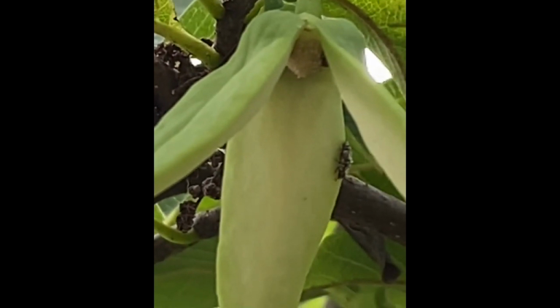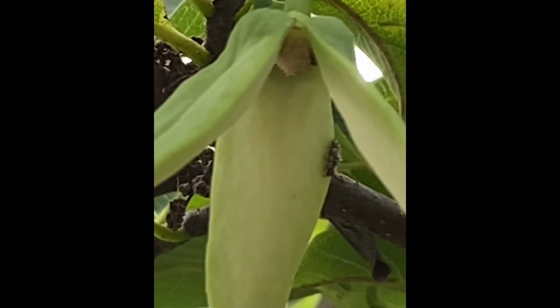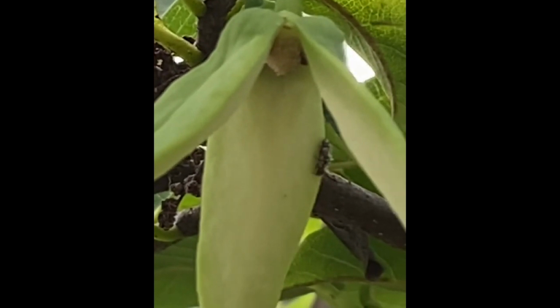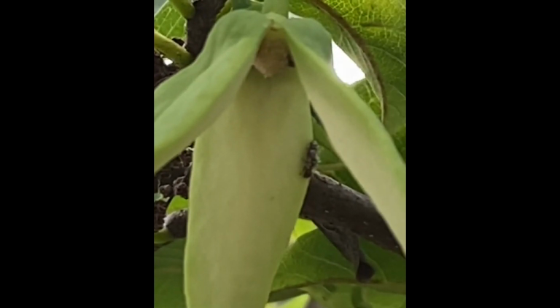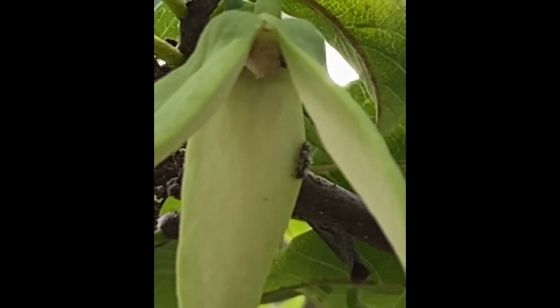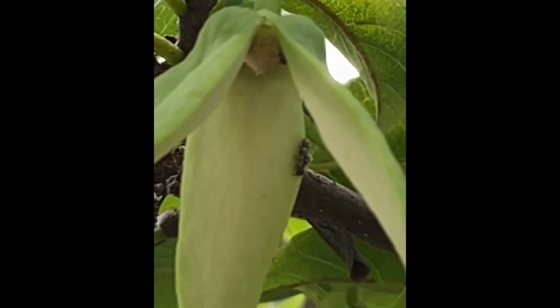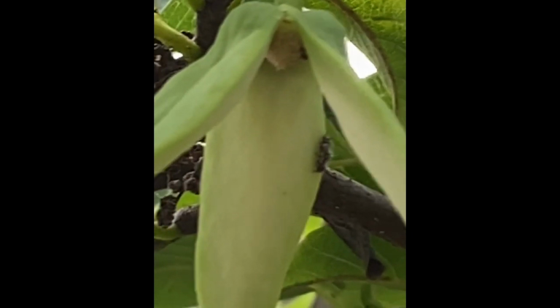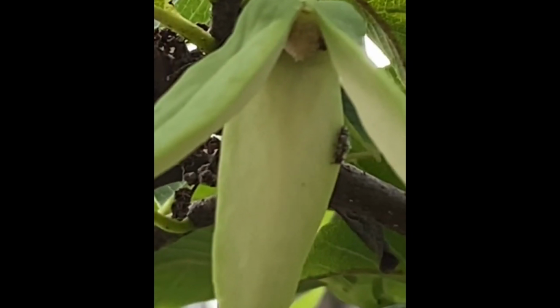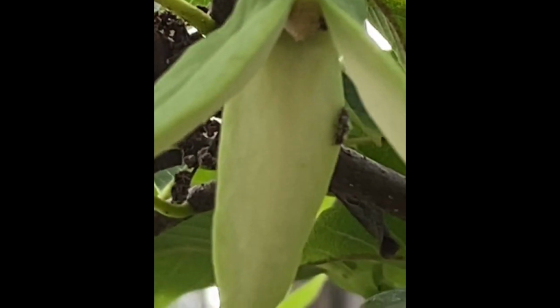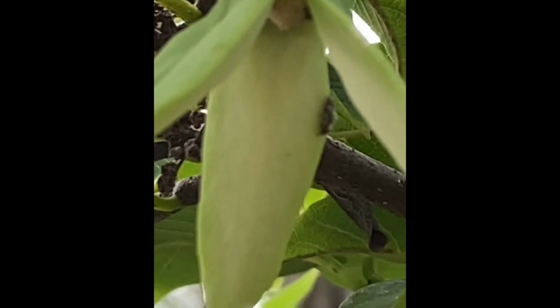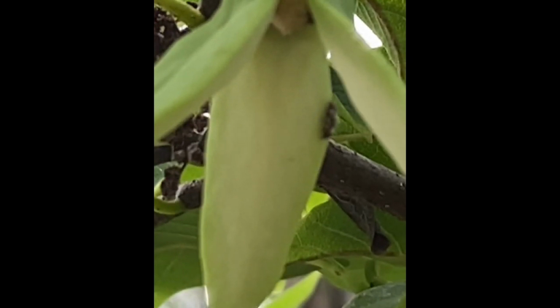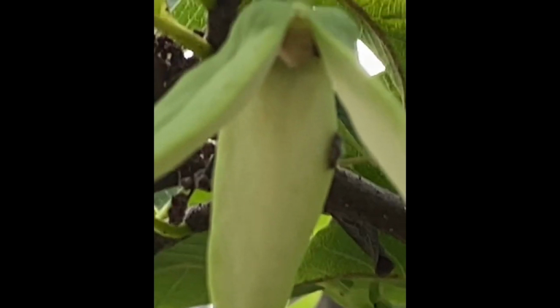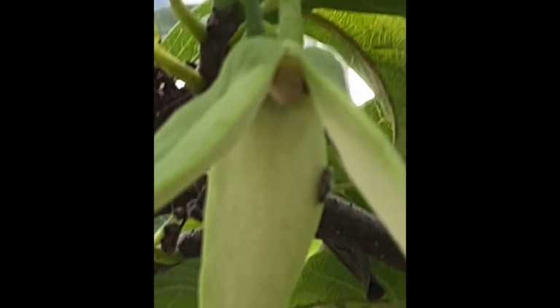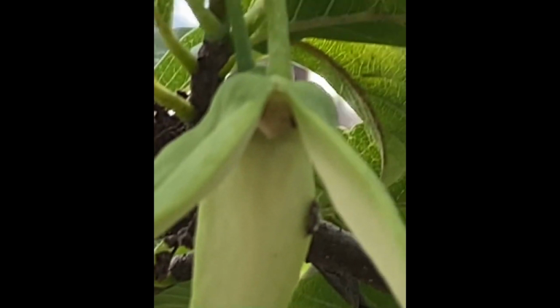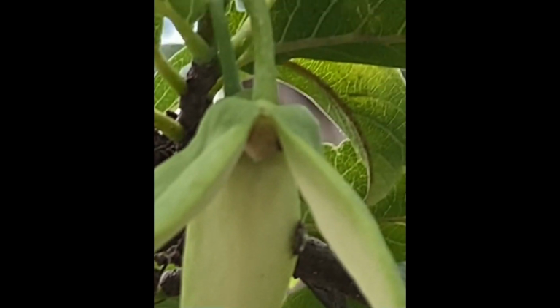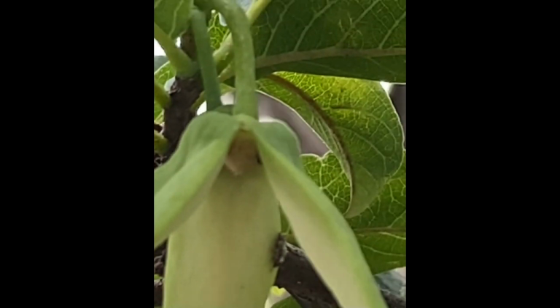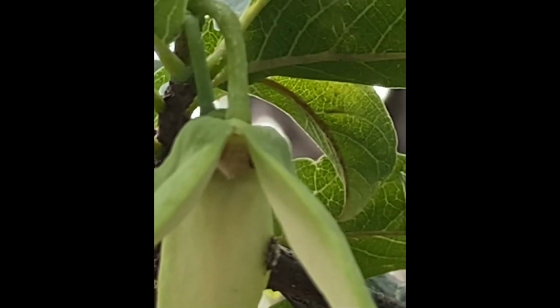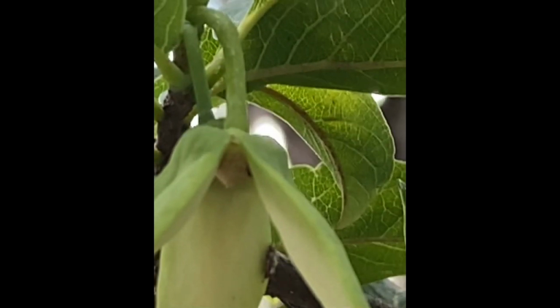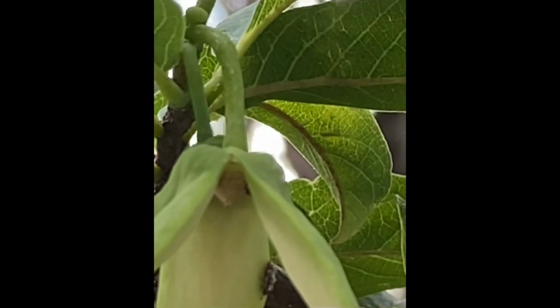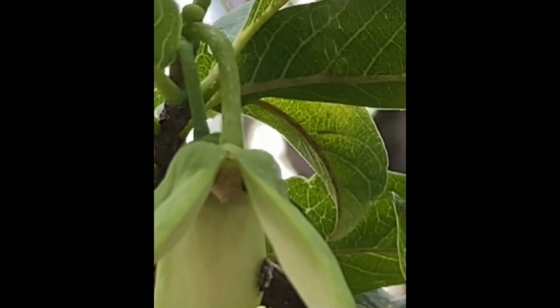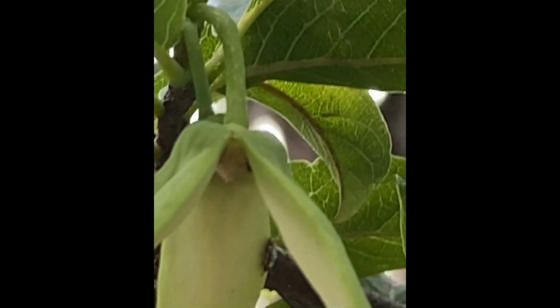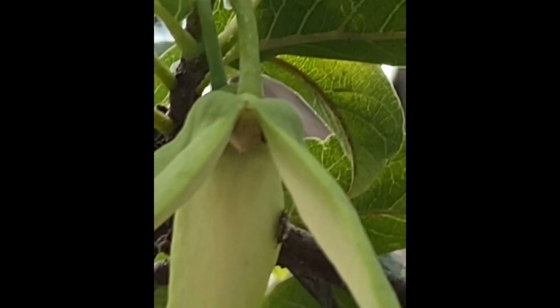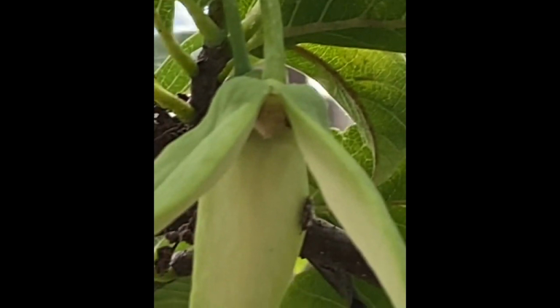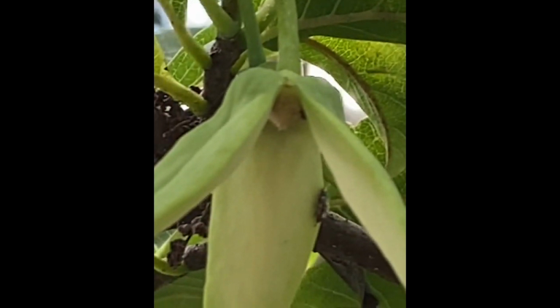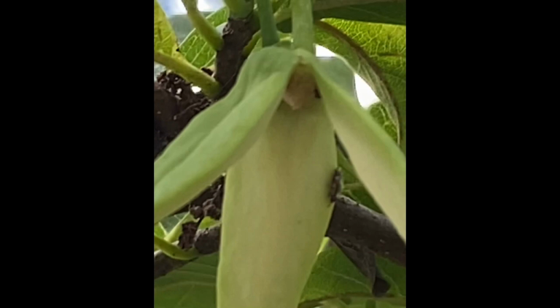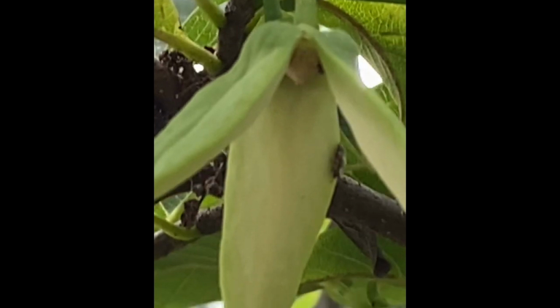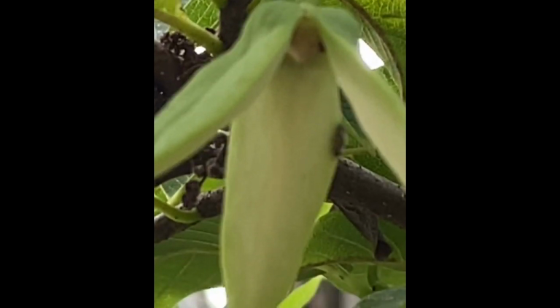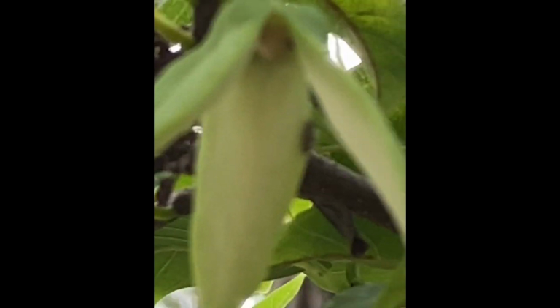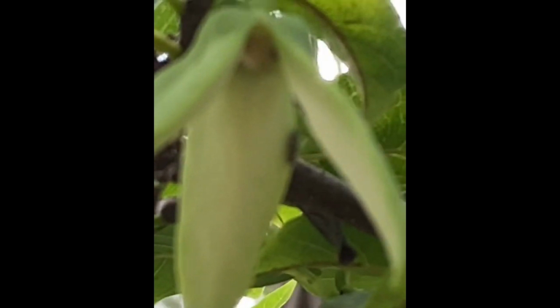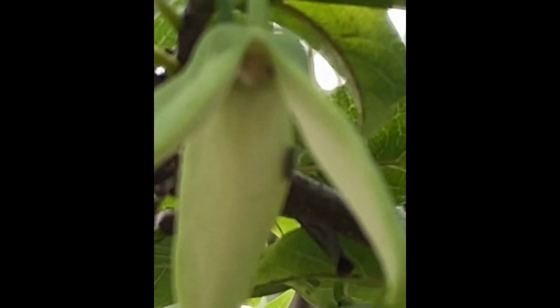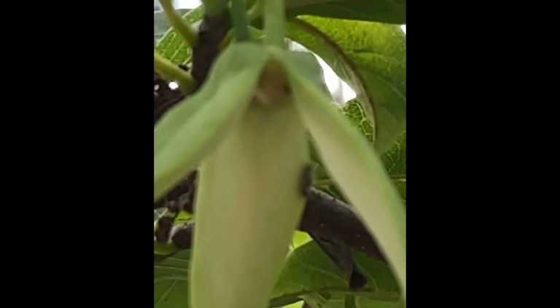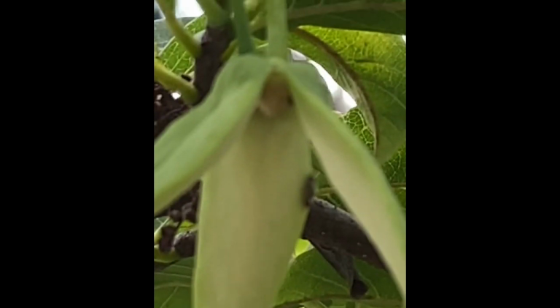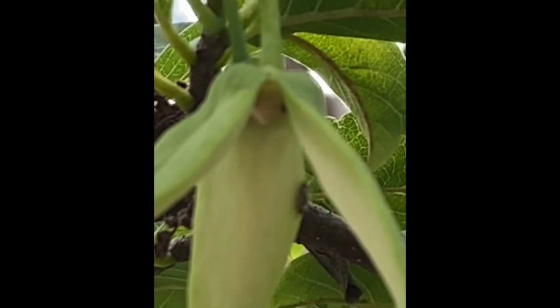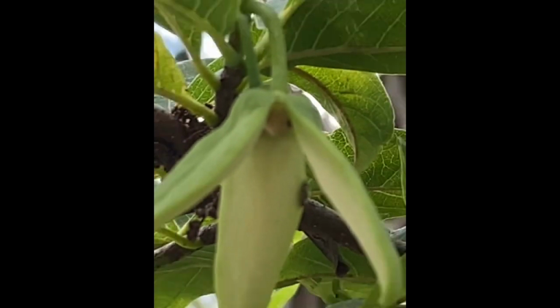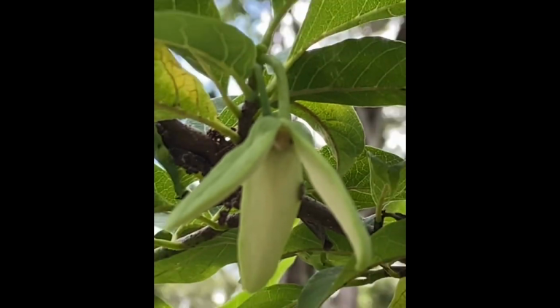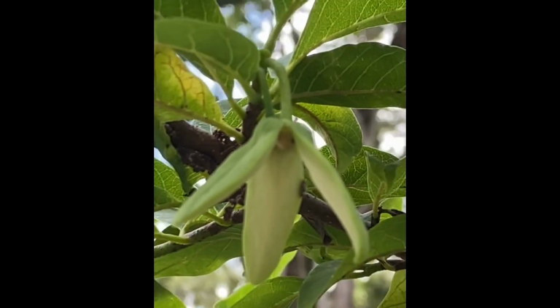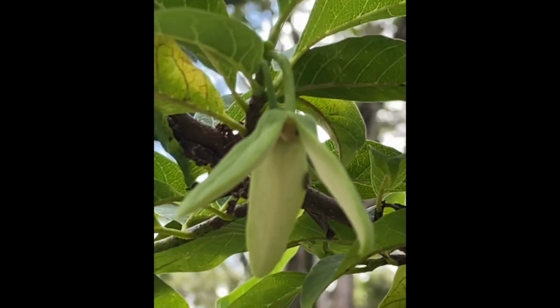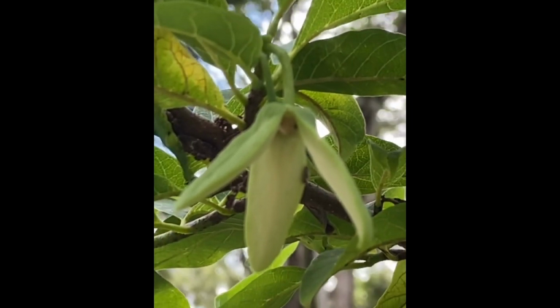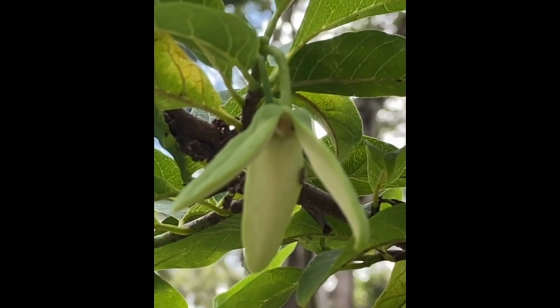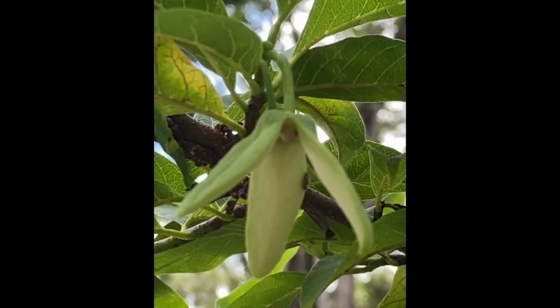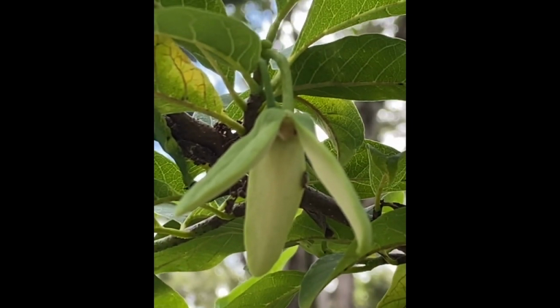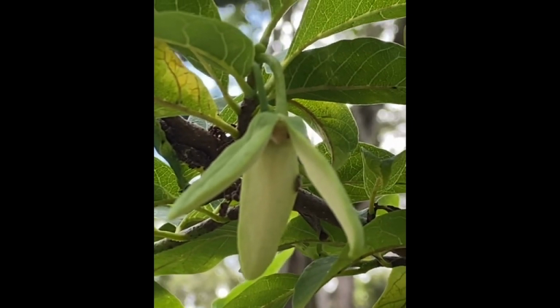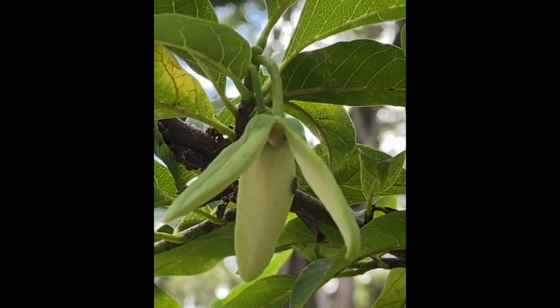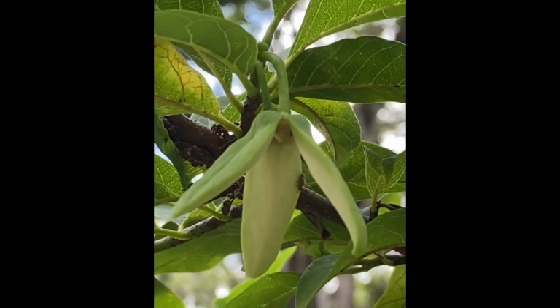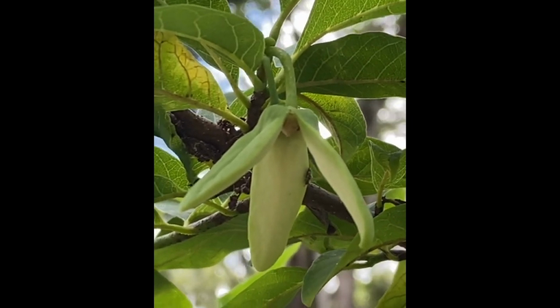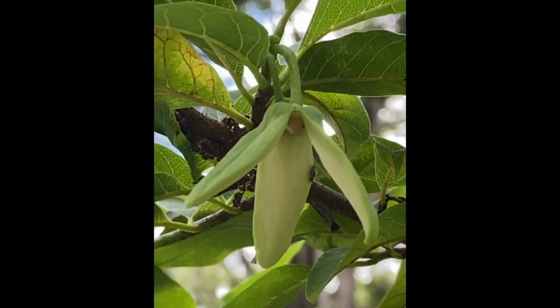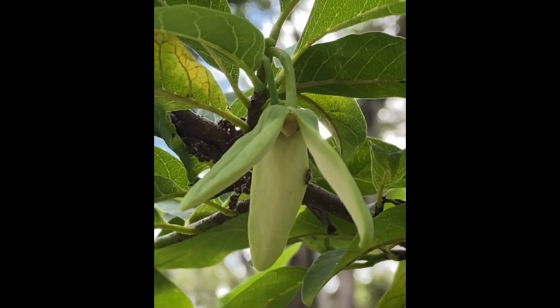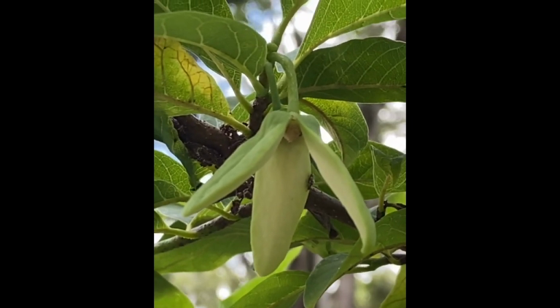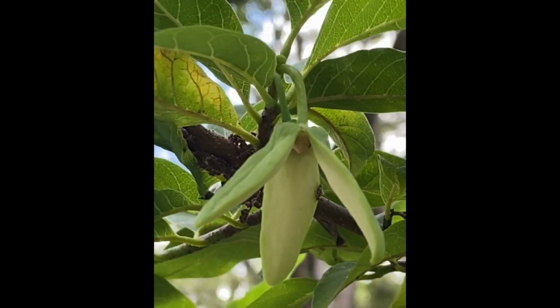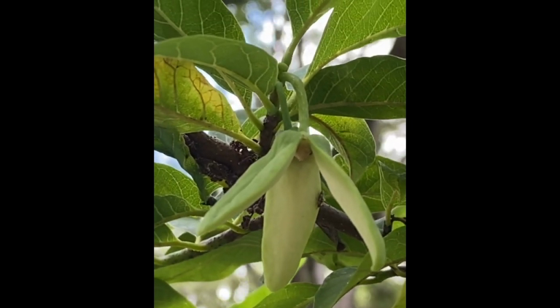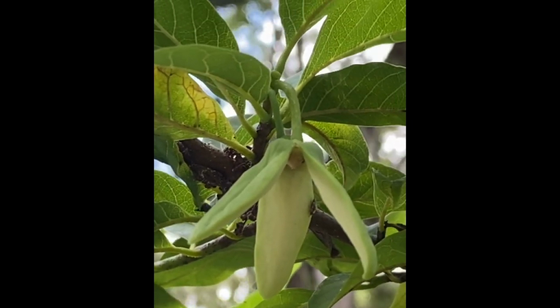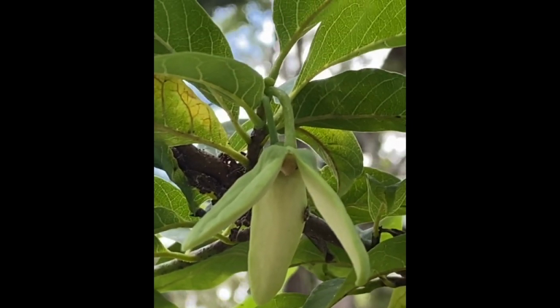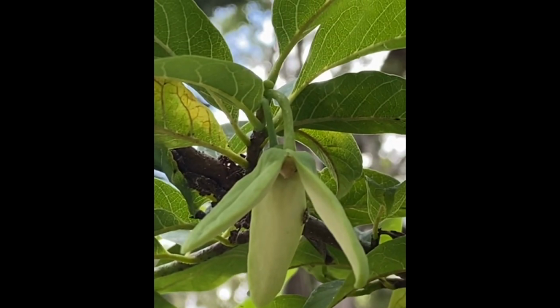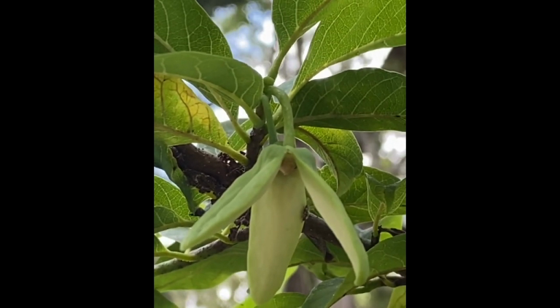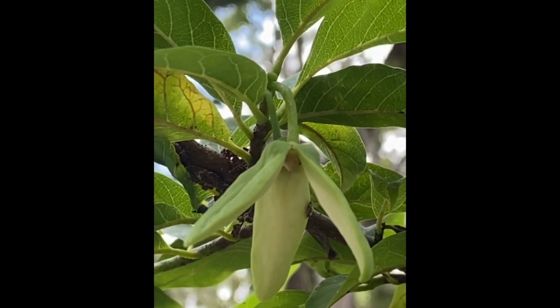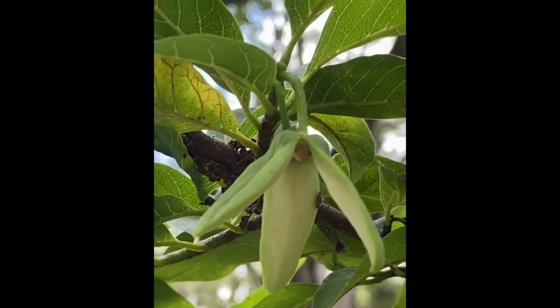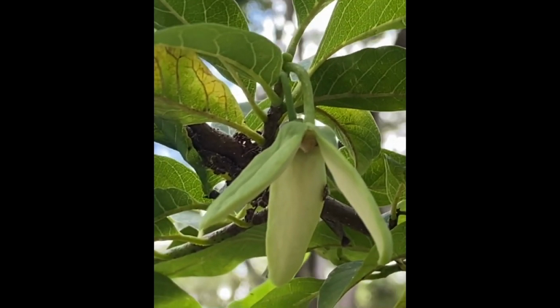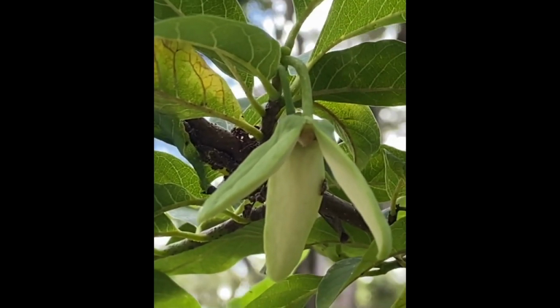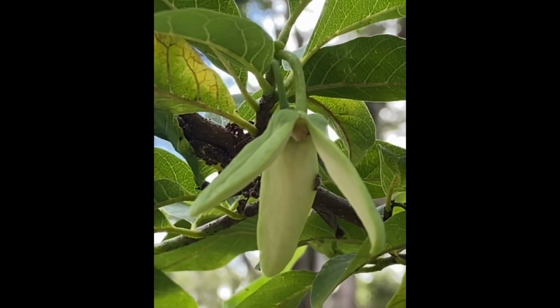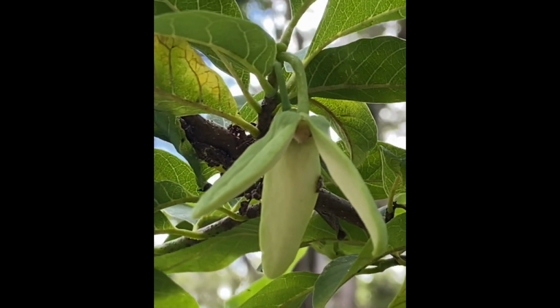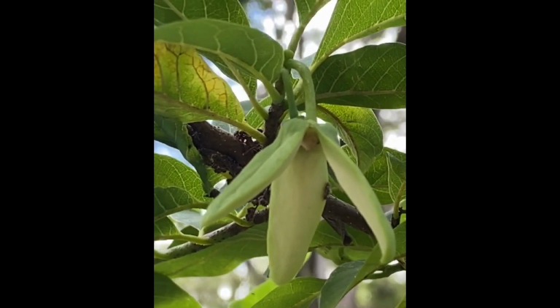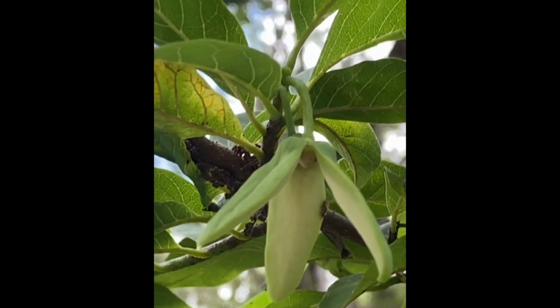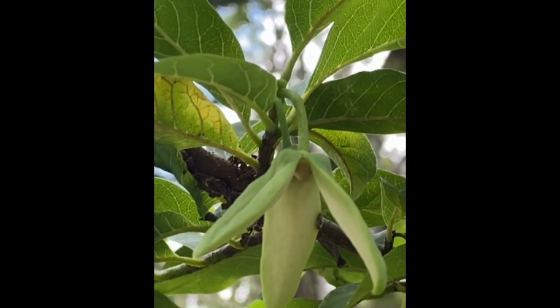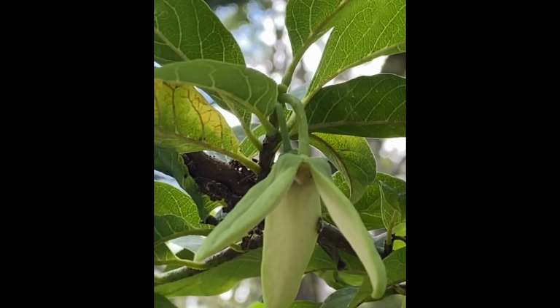So he is going to be looking for the female flower. There he goes.